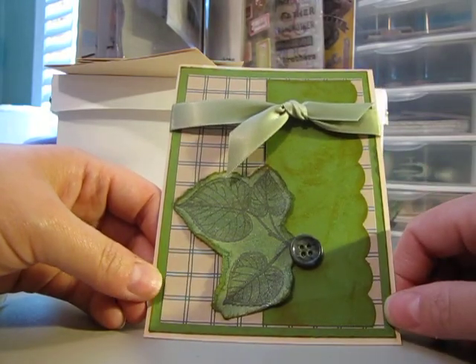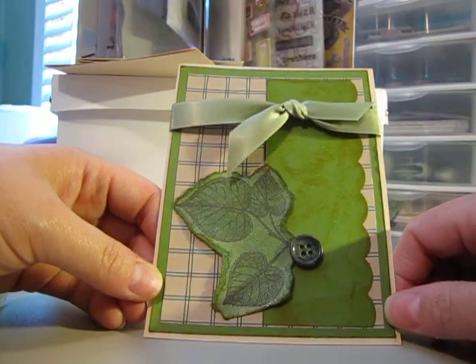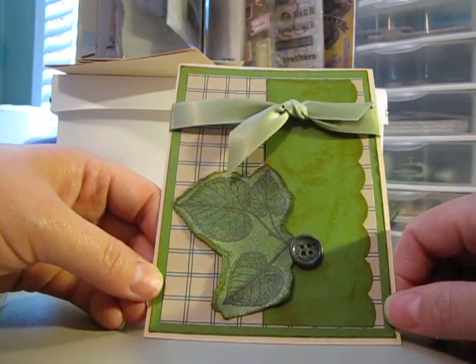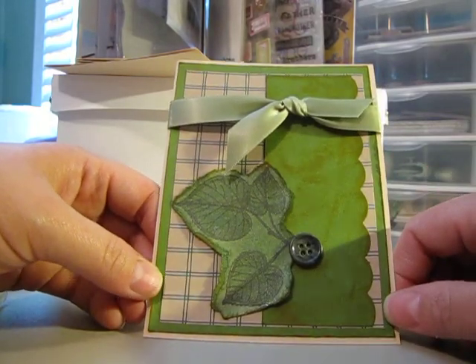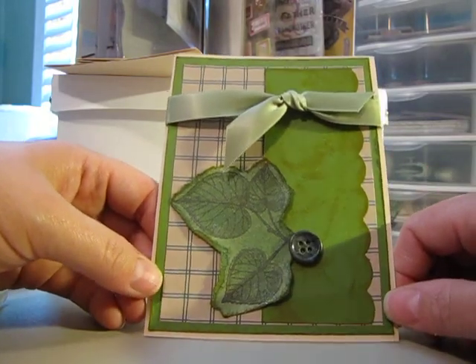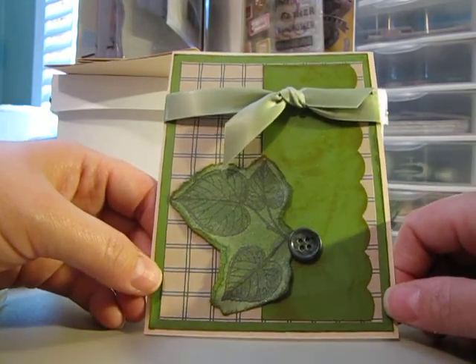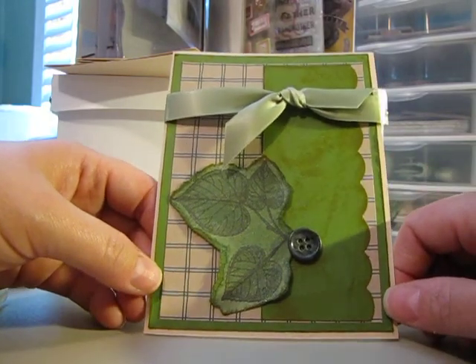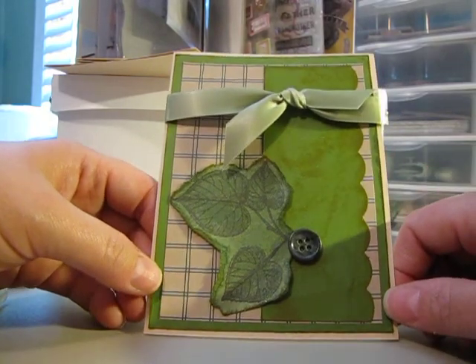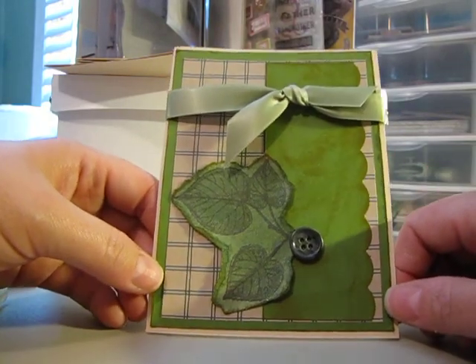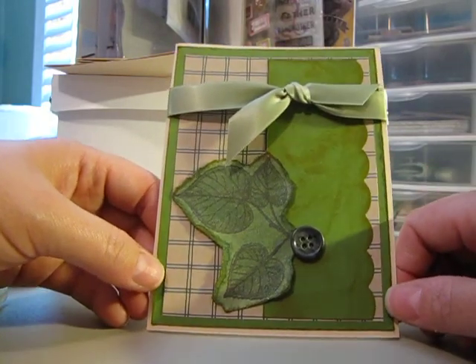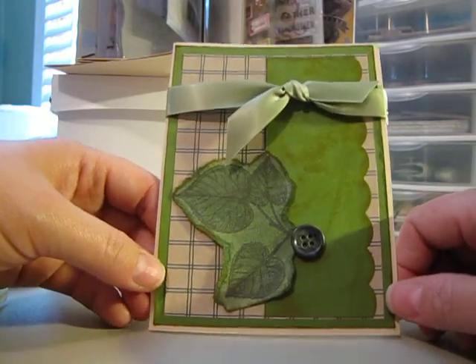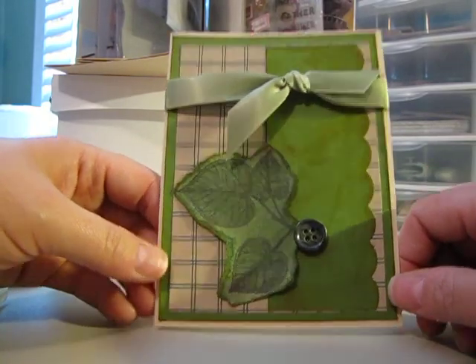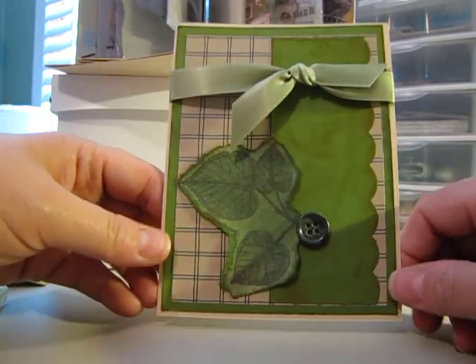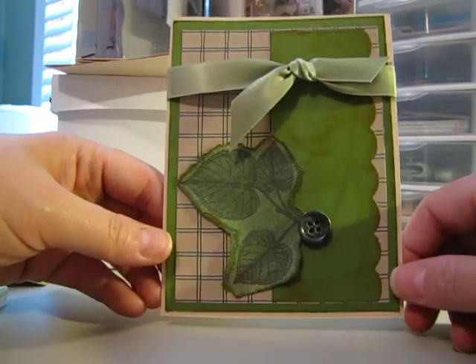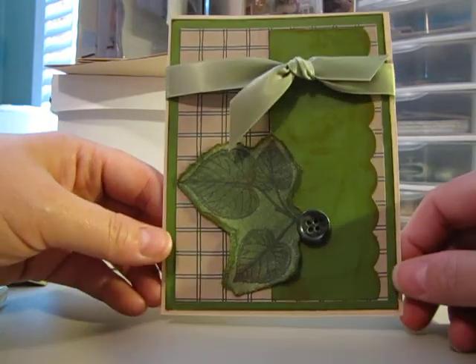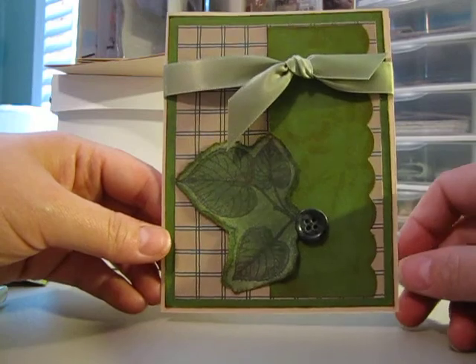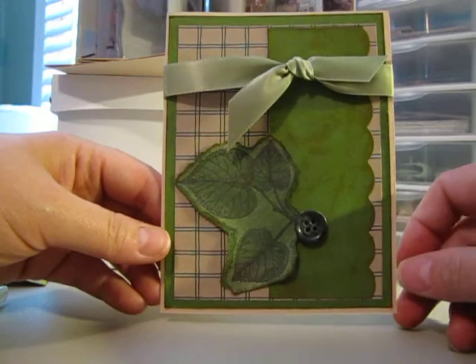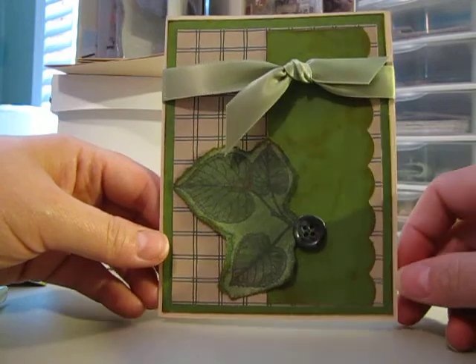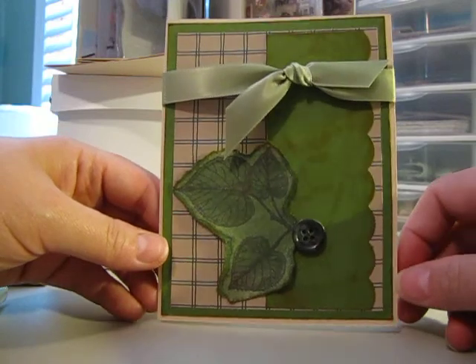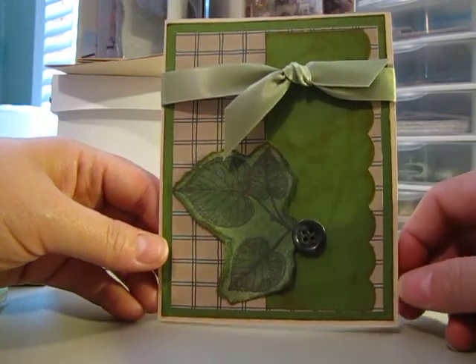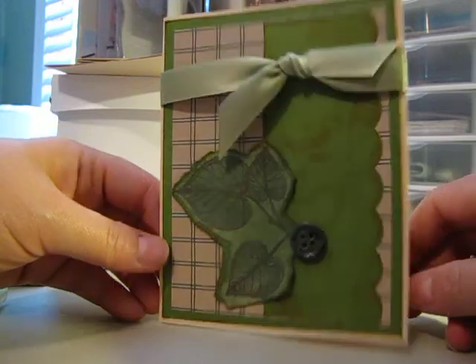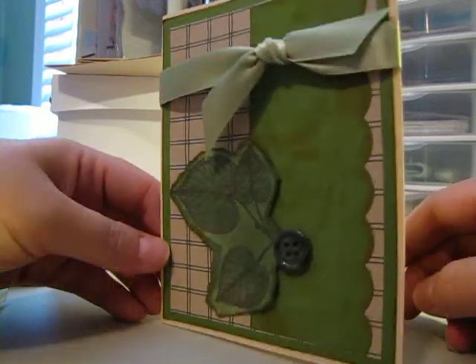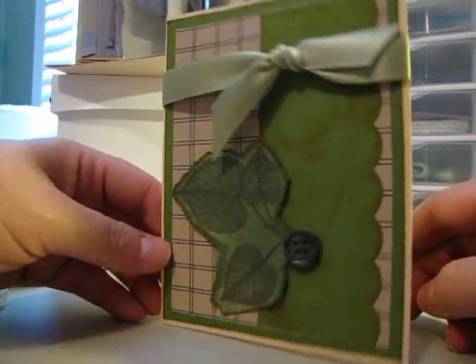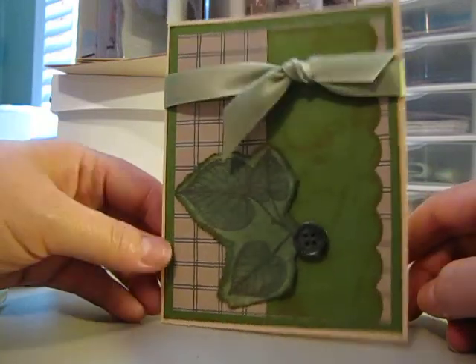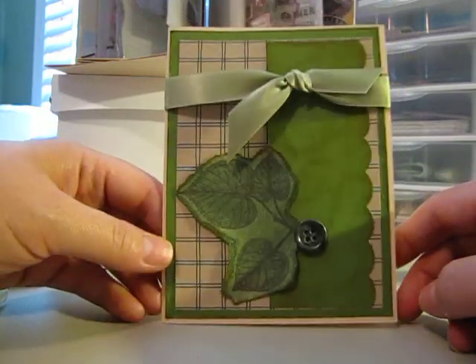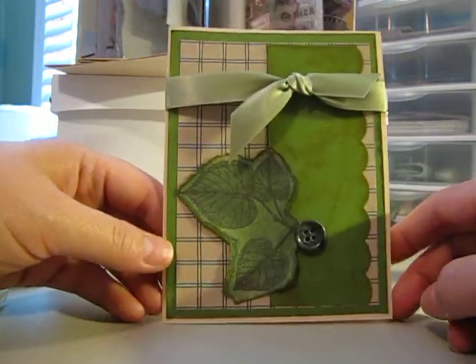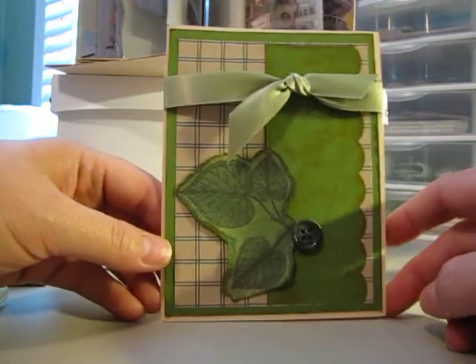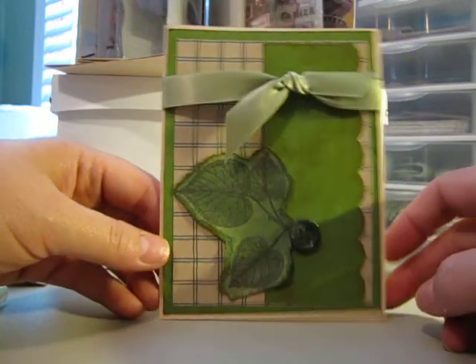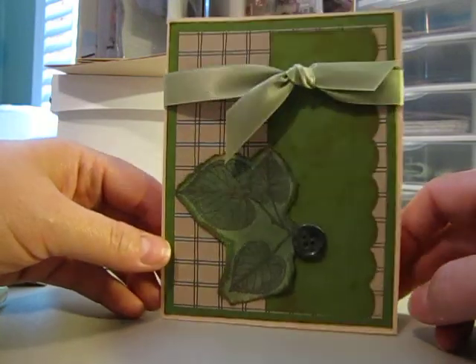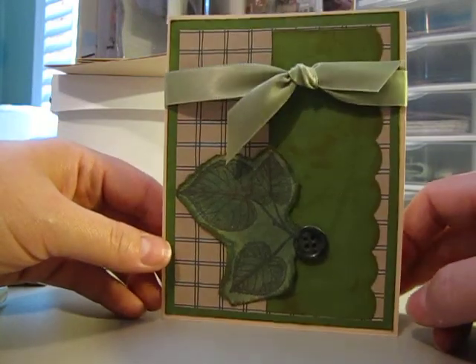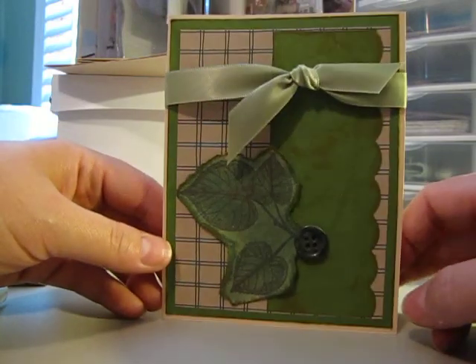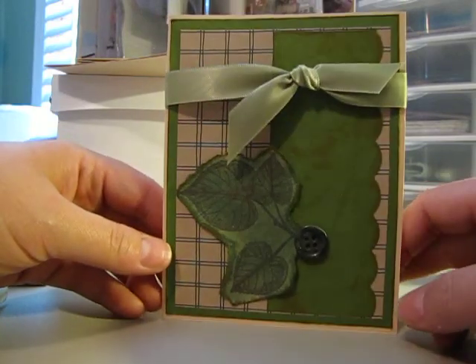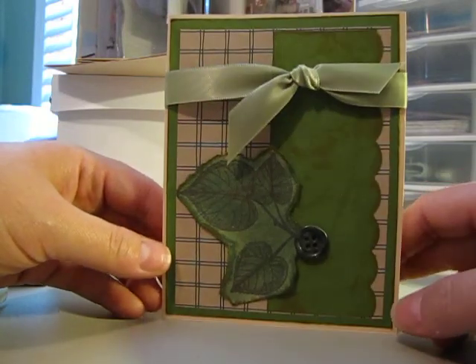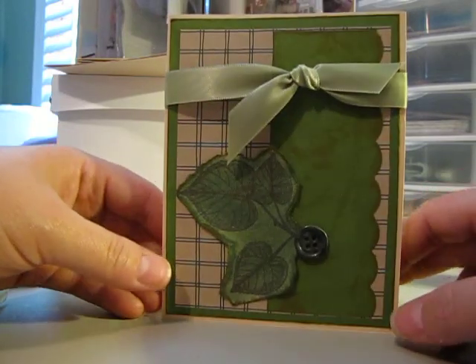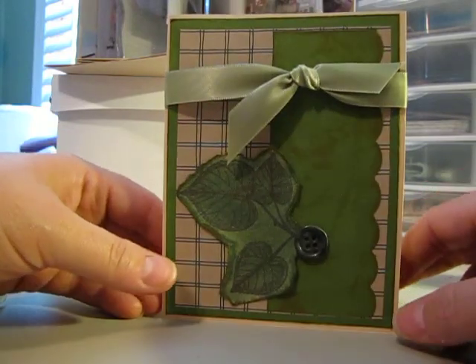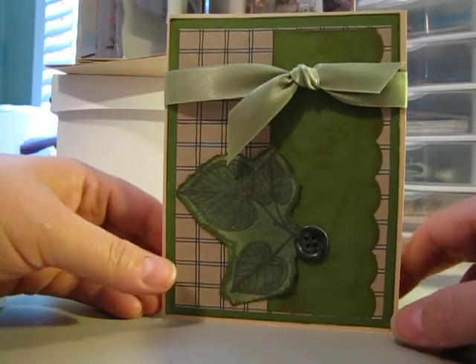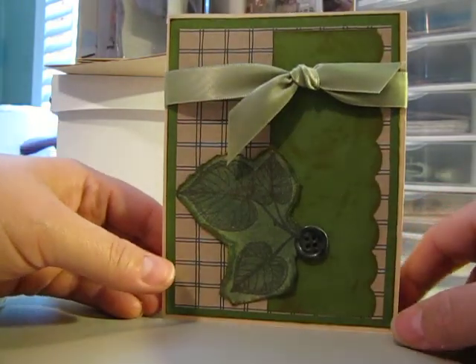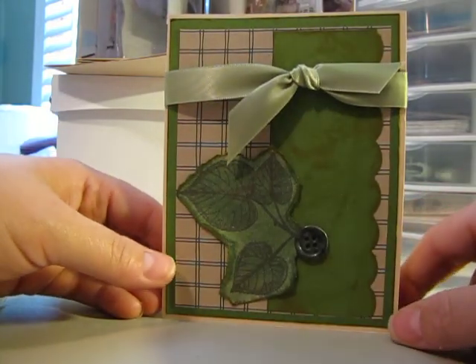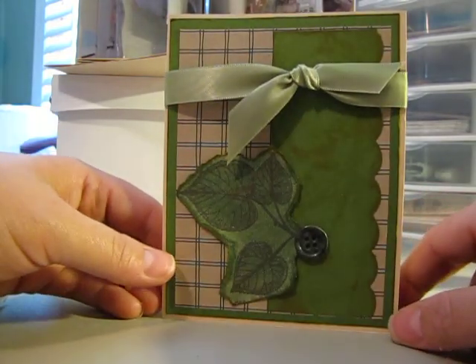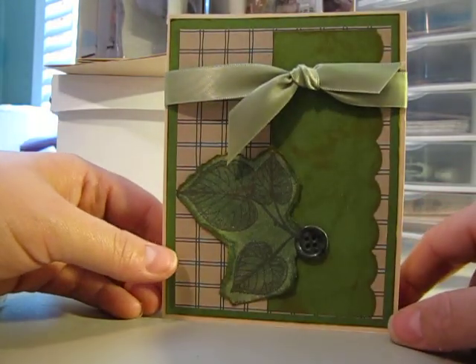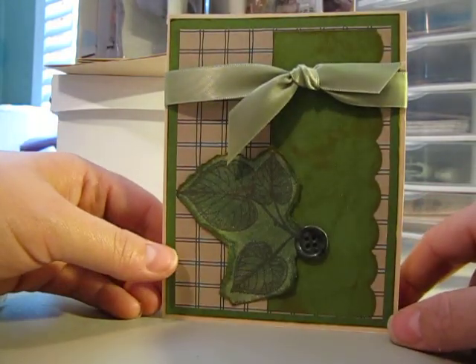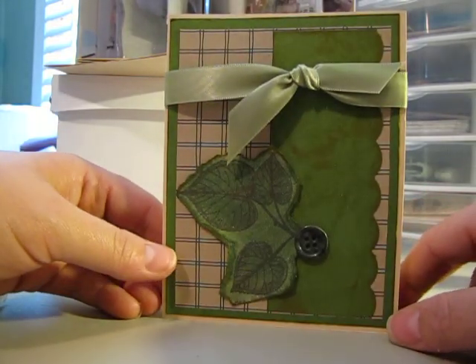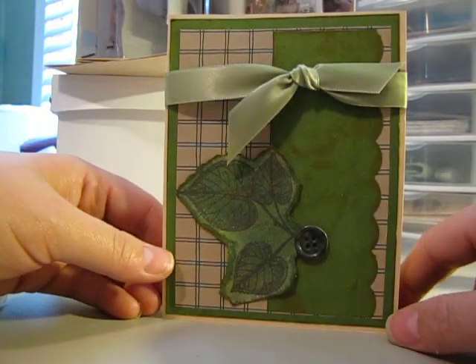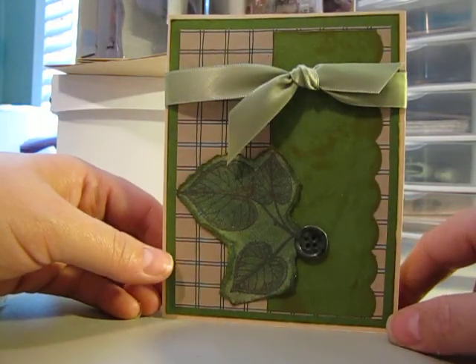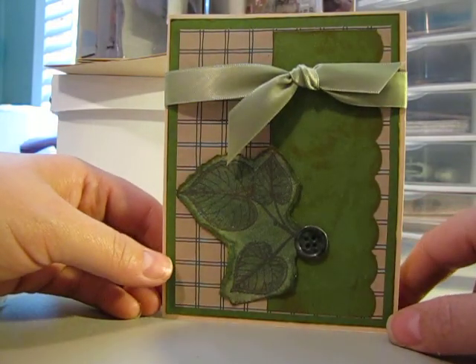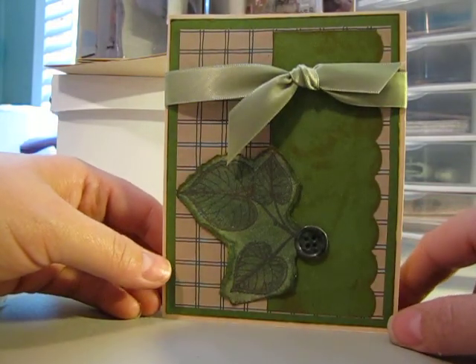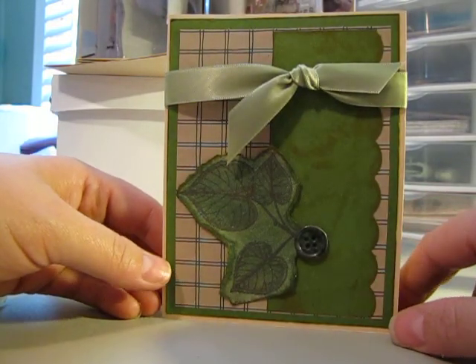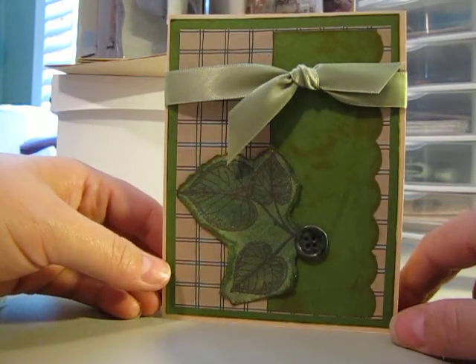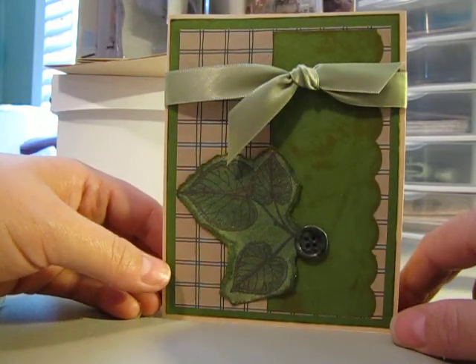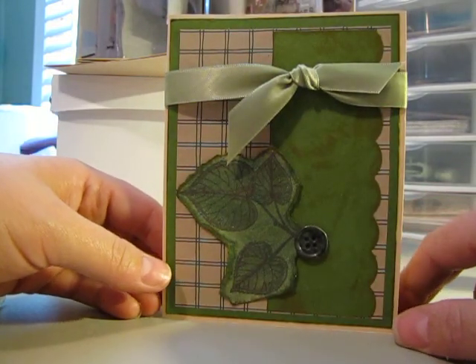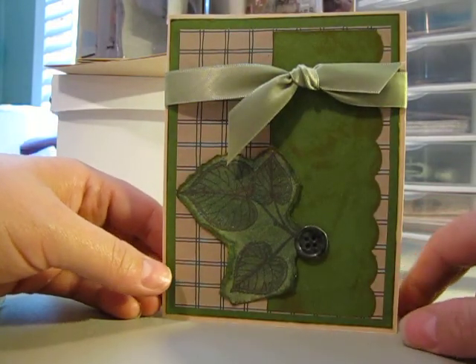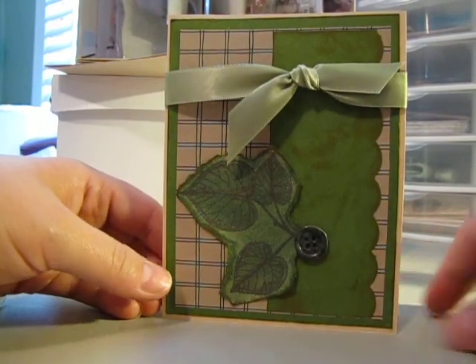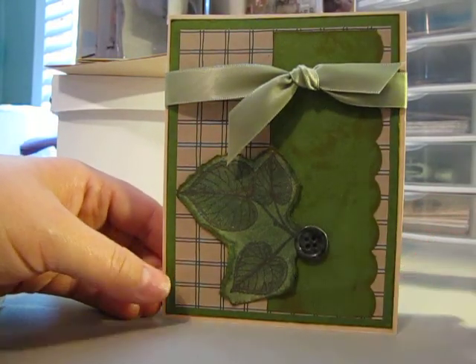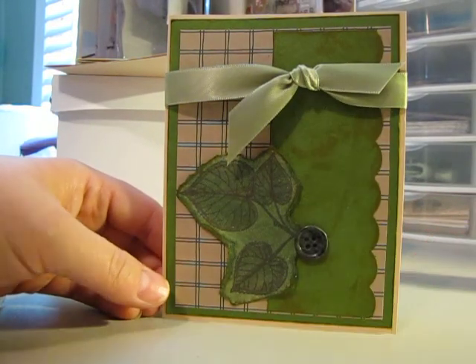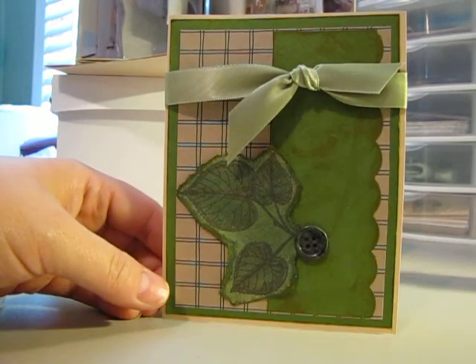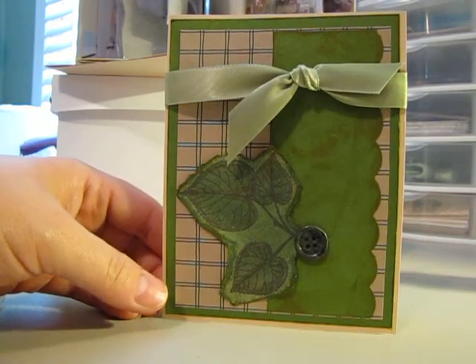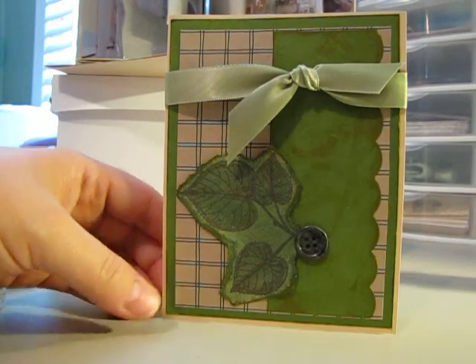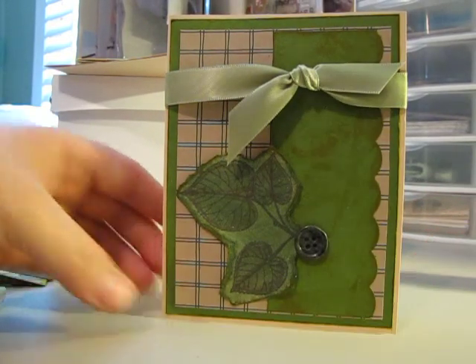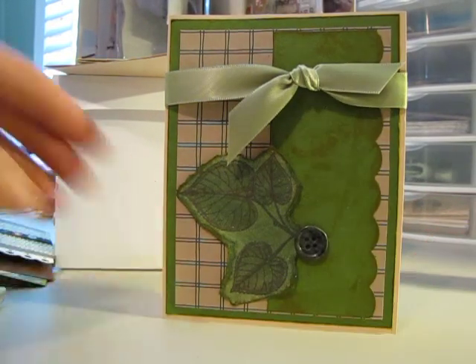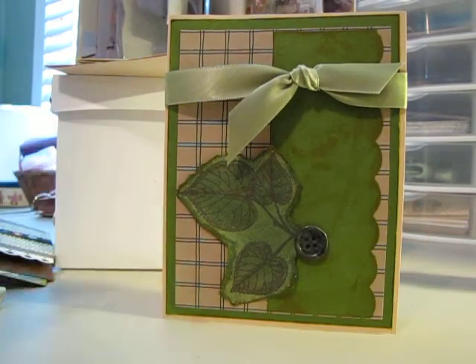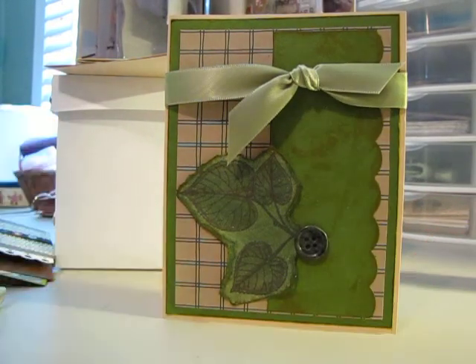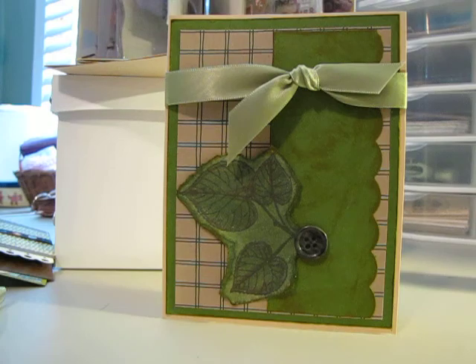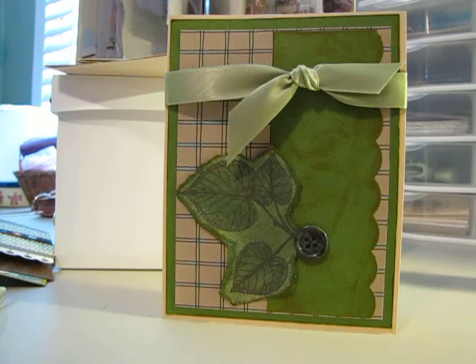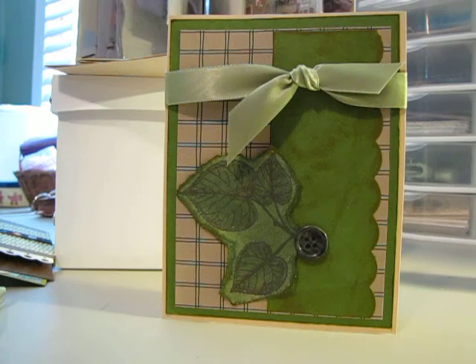I hope you like them. Please leave me a comment — I'd love to hear from you. I'll talk to you all later. Thanks, bye-bye.